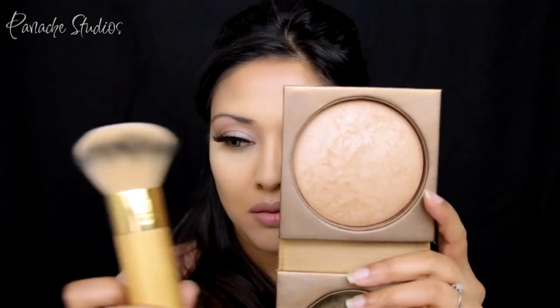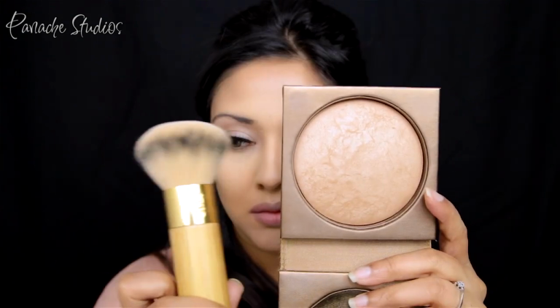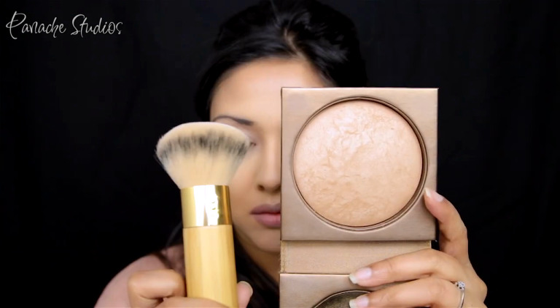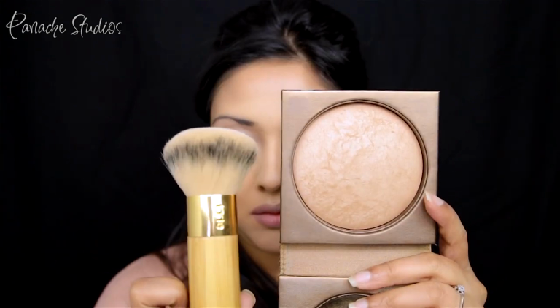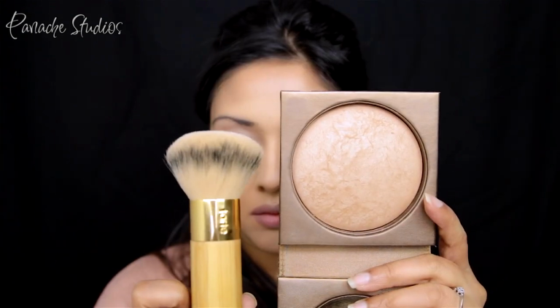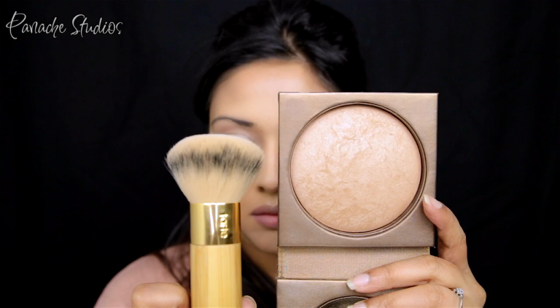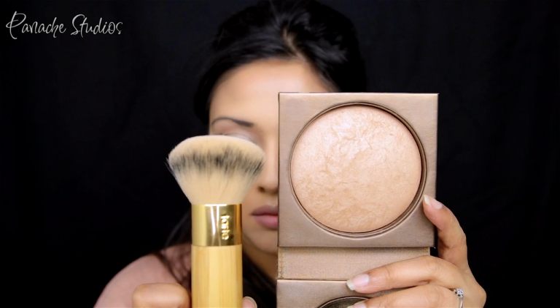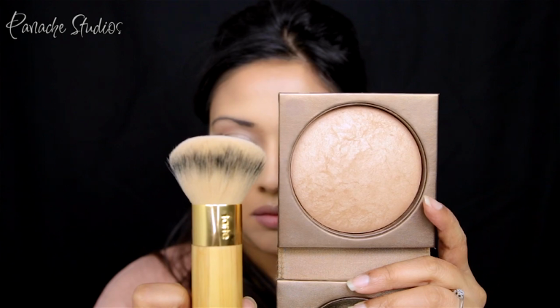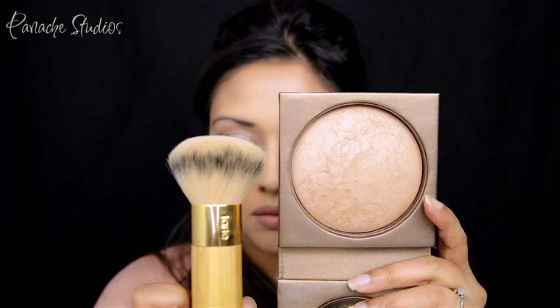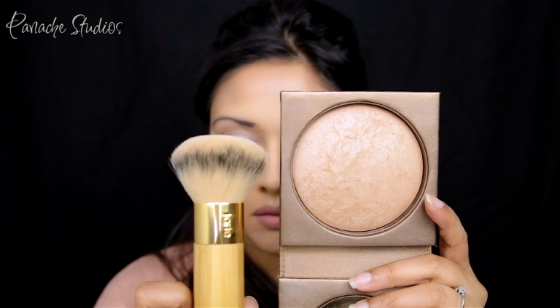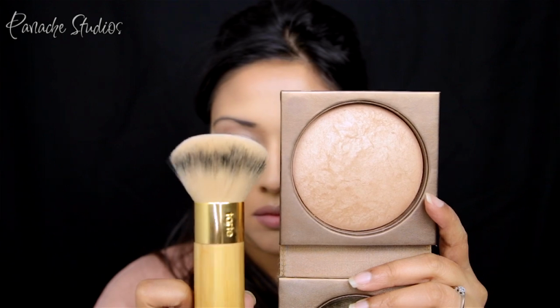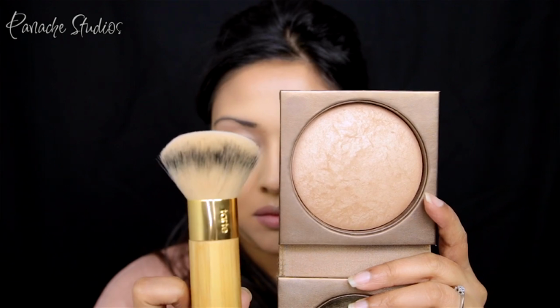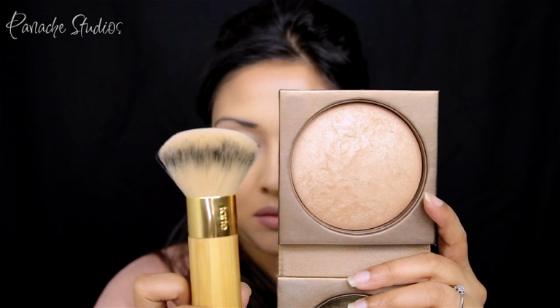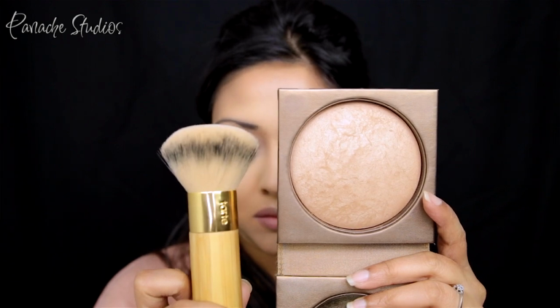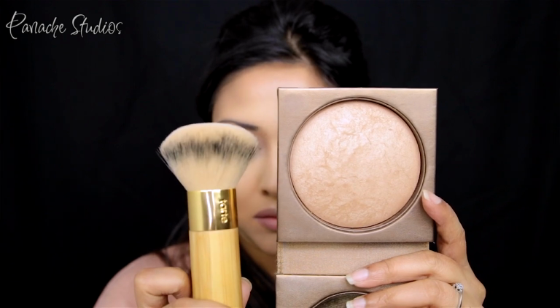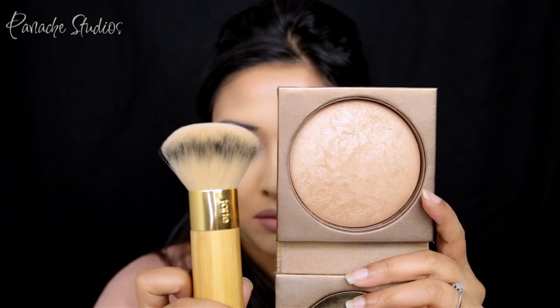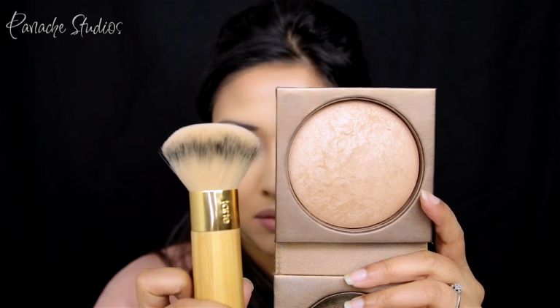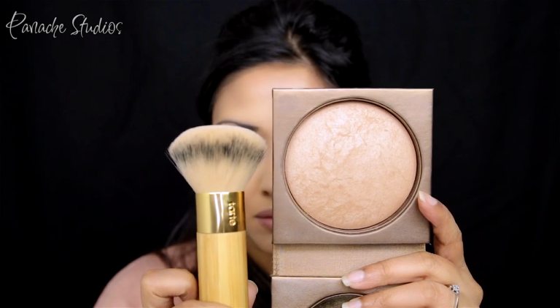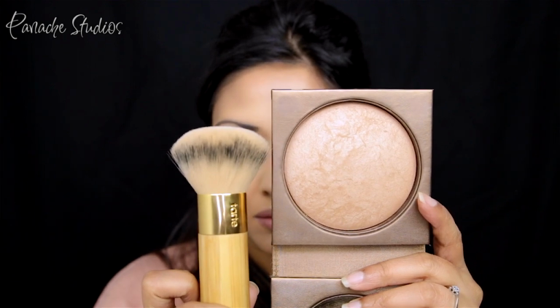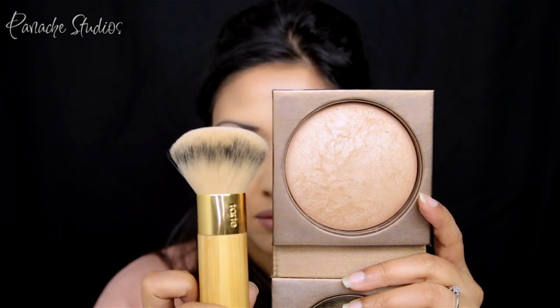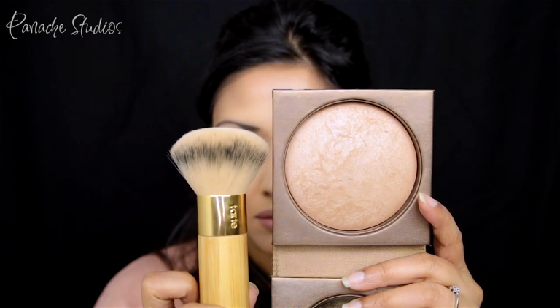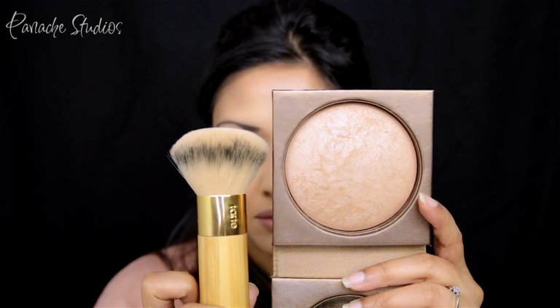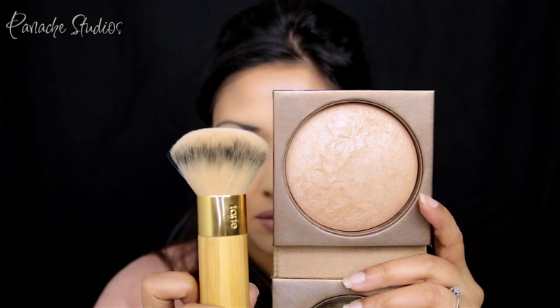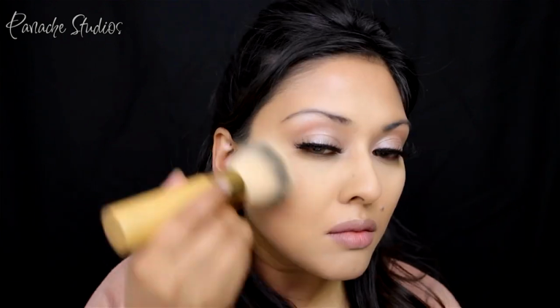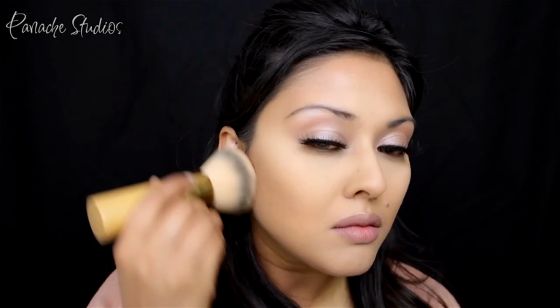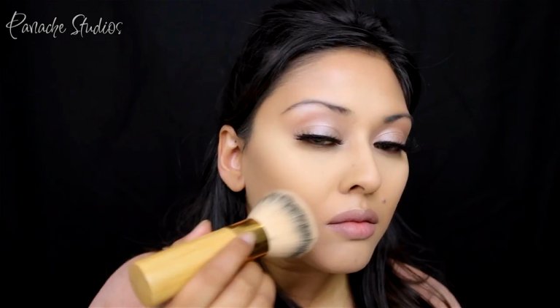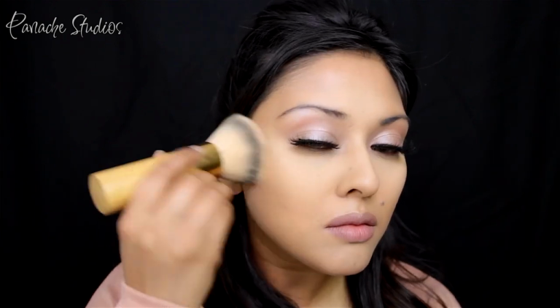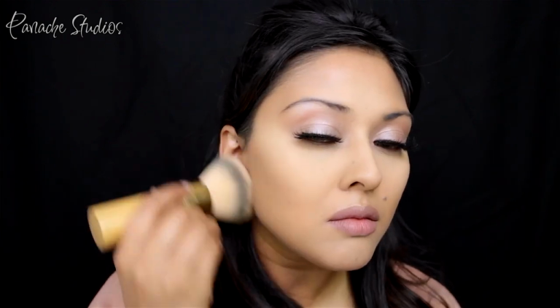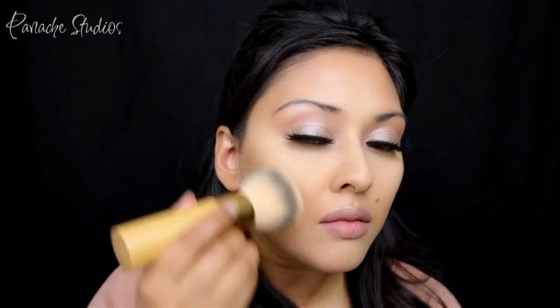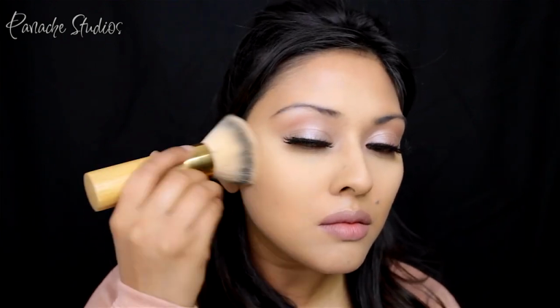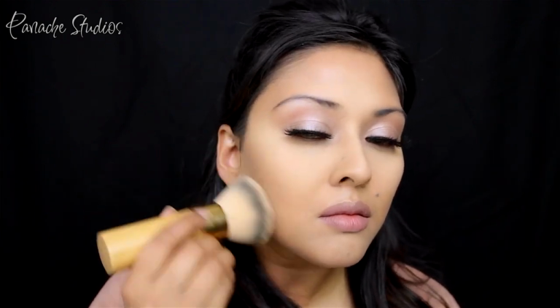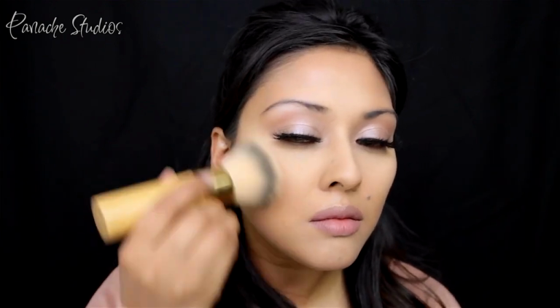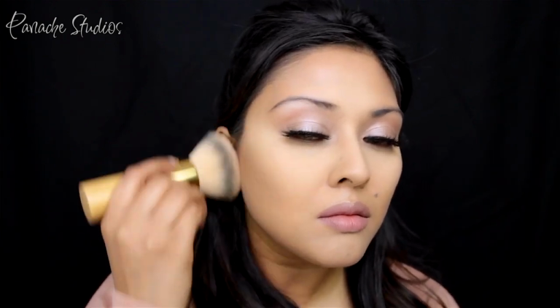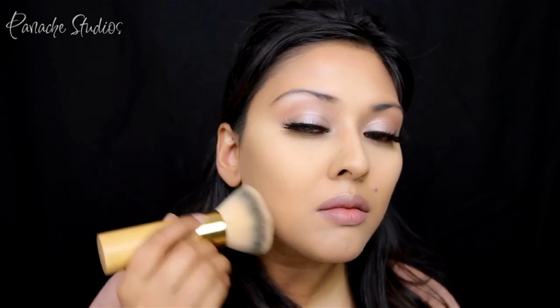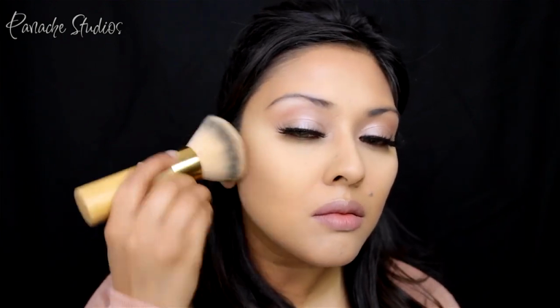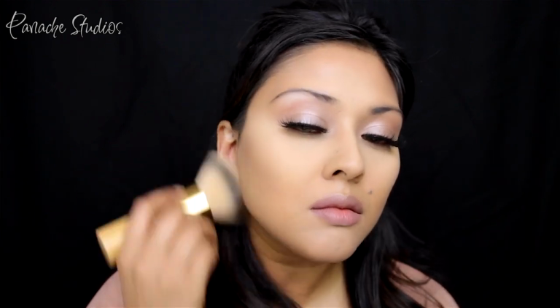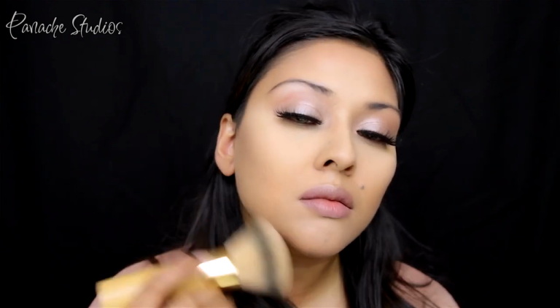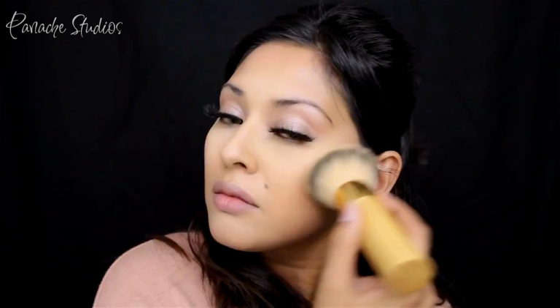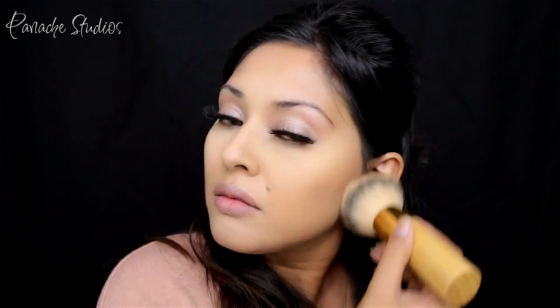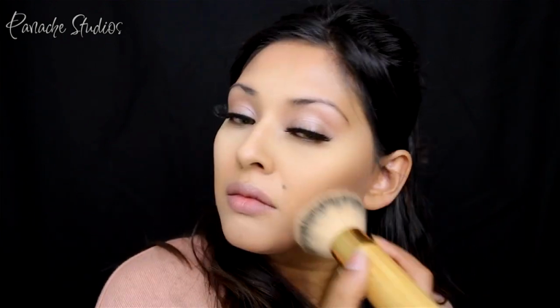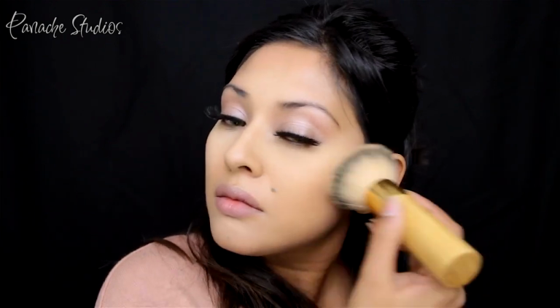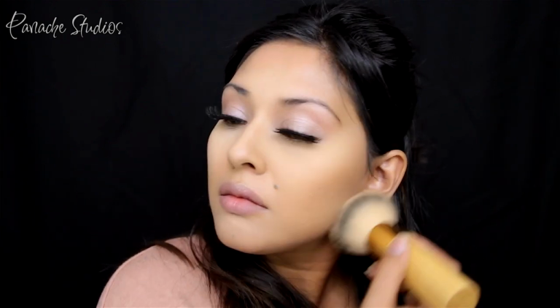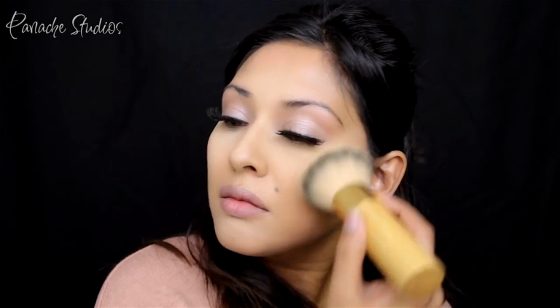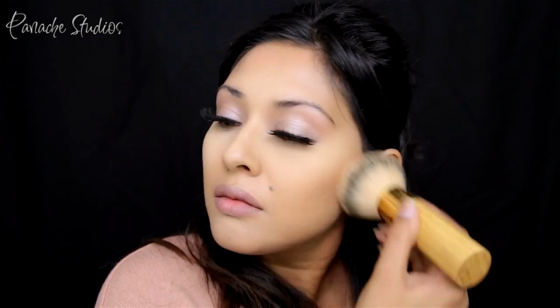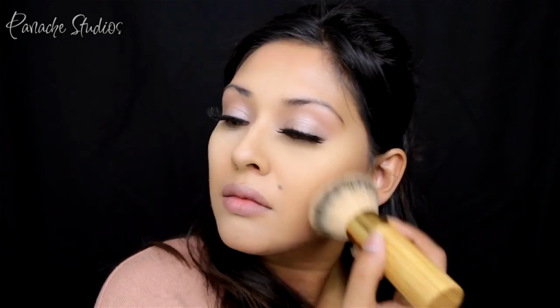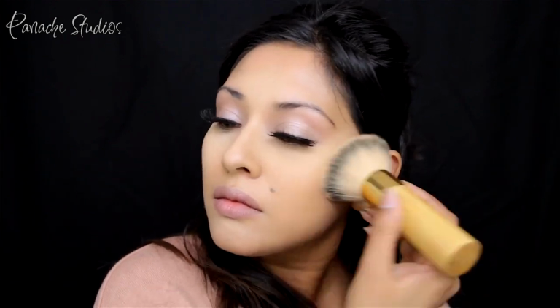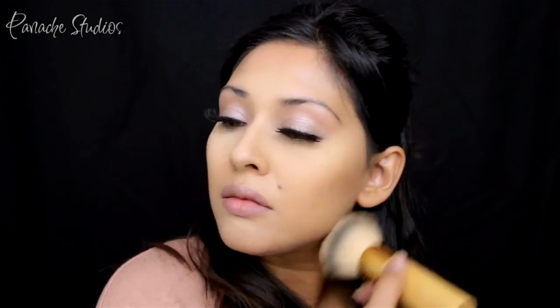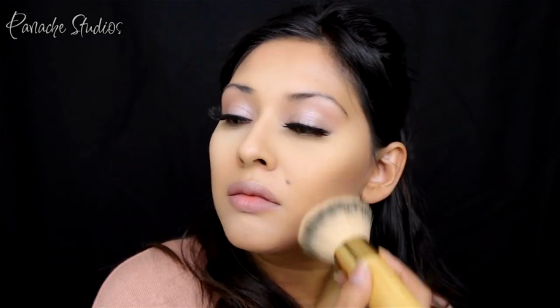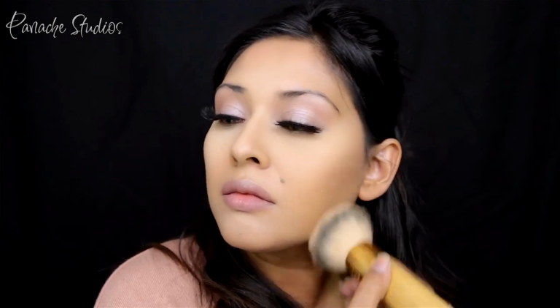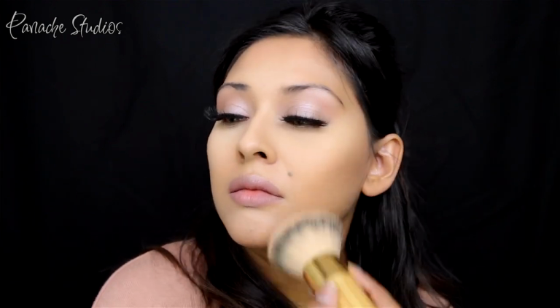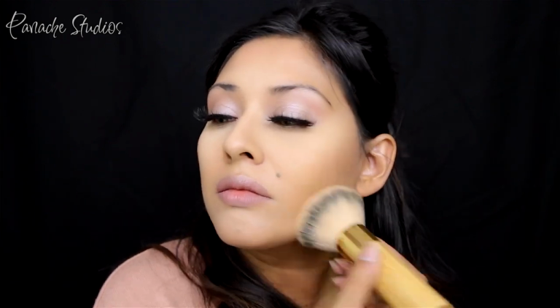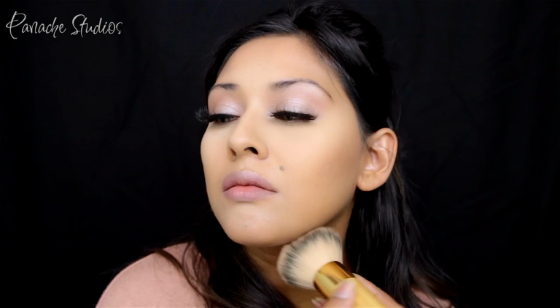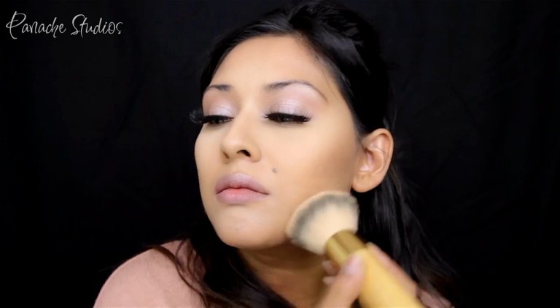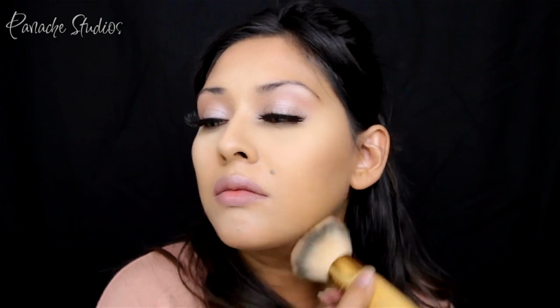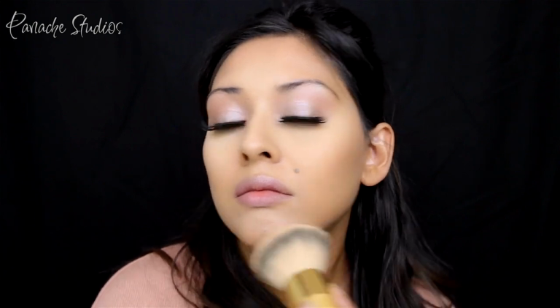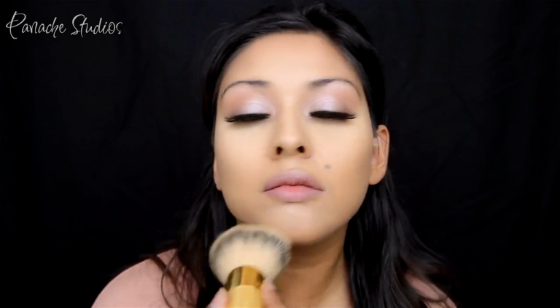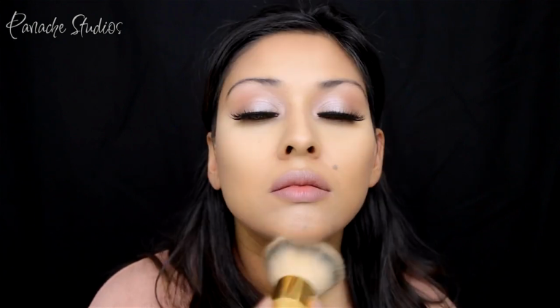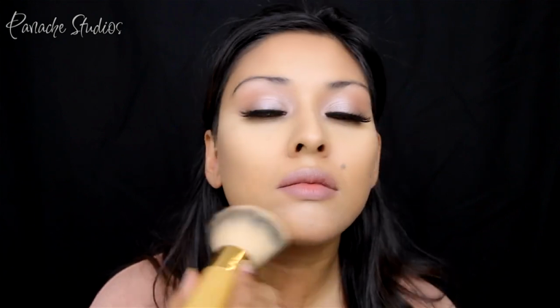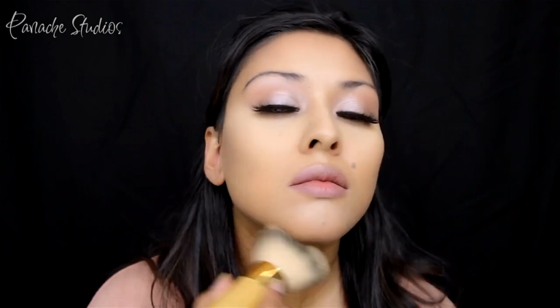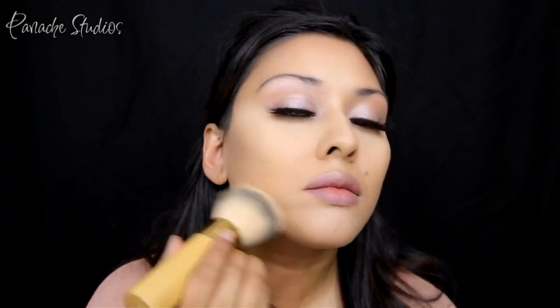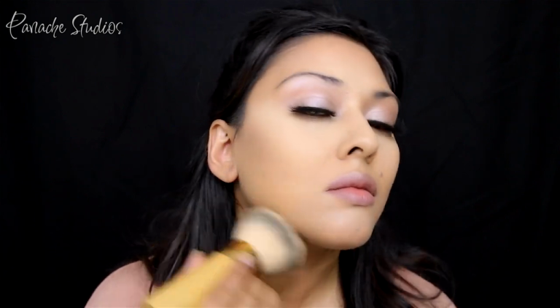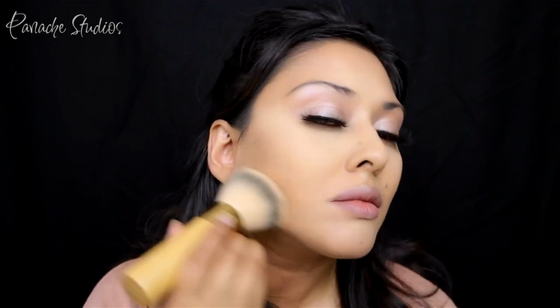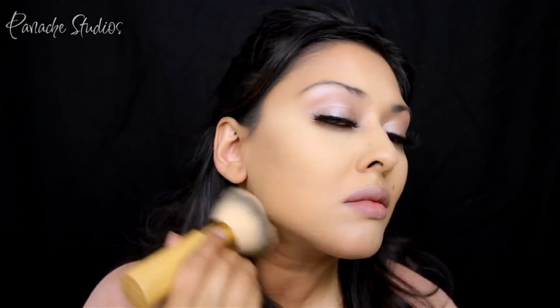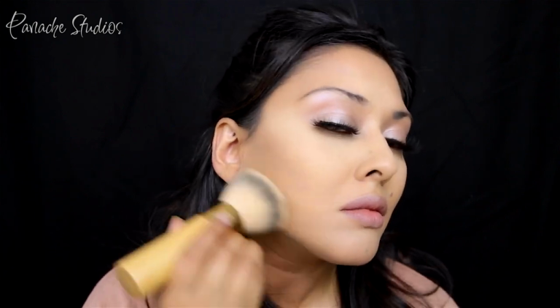To set all of this I'll be using the Tarte Amazonian Clay bronzer and going over all the areas that I just contoured.